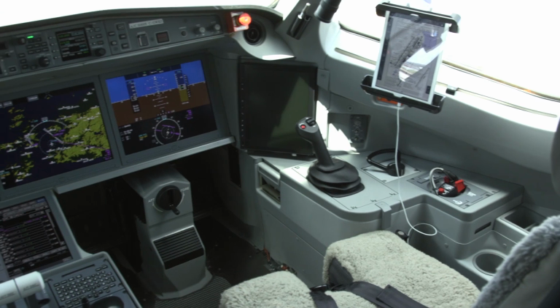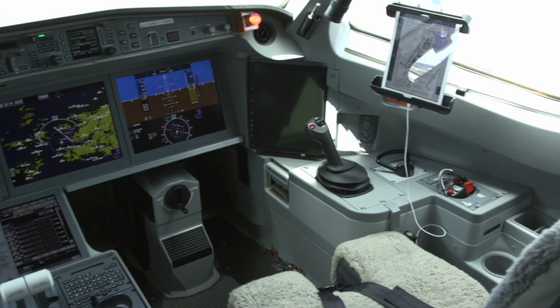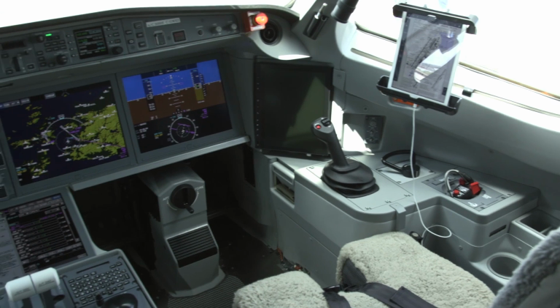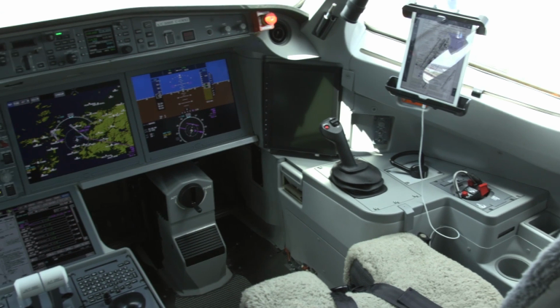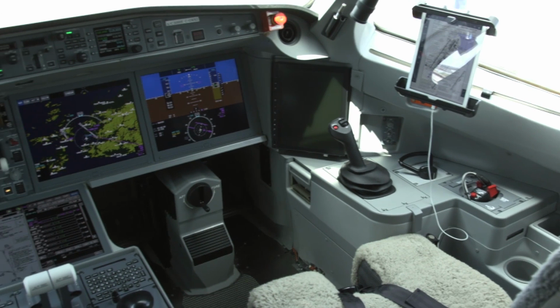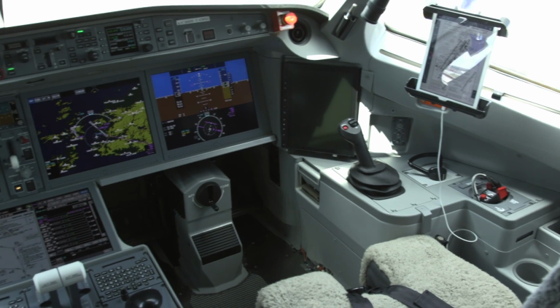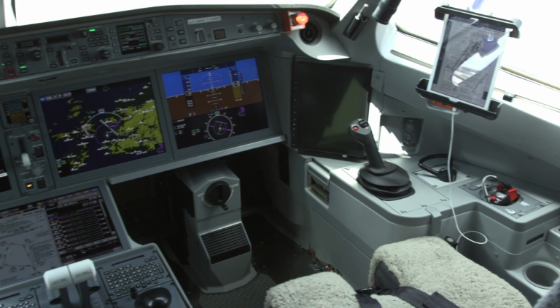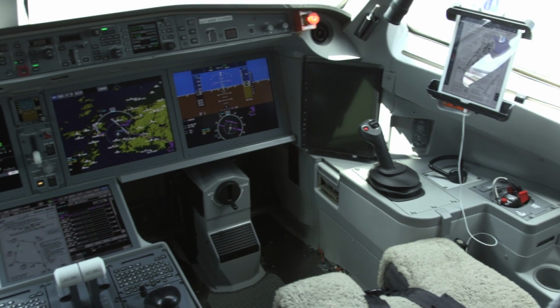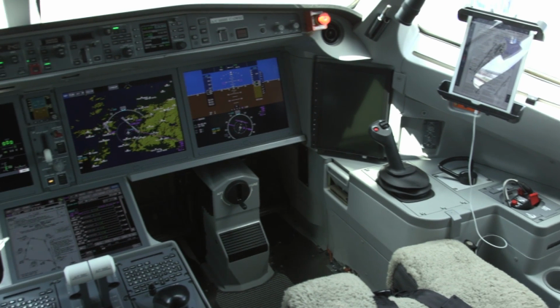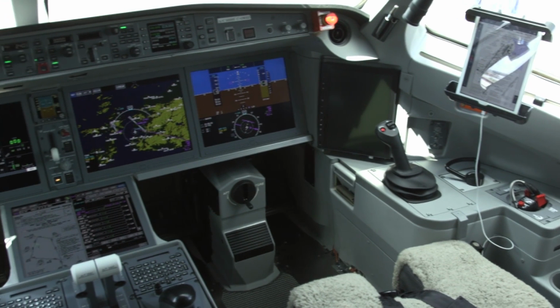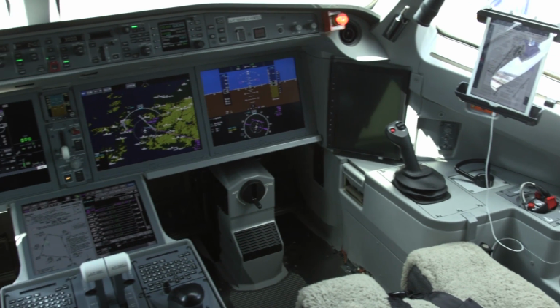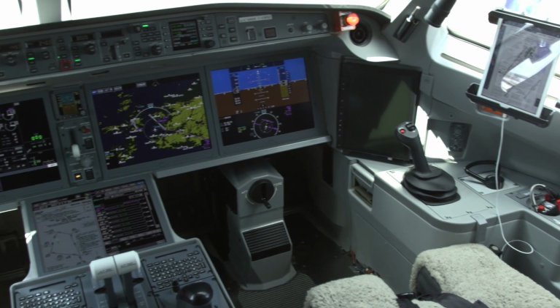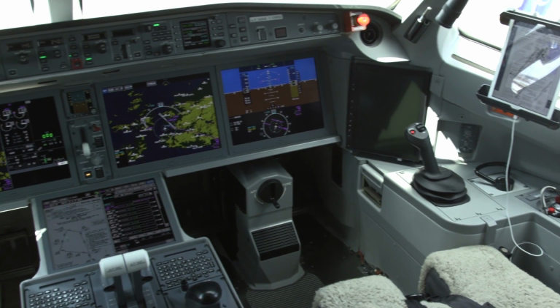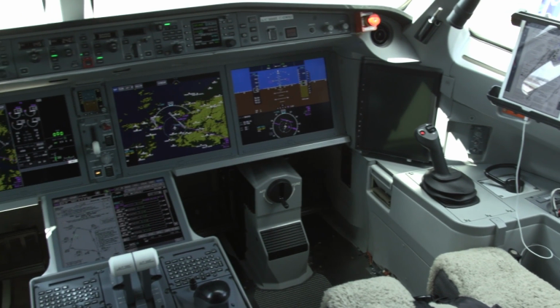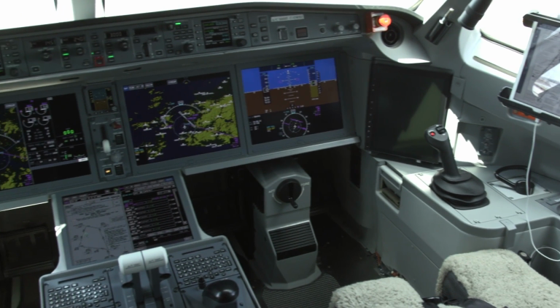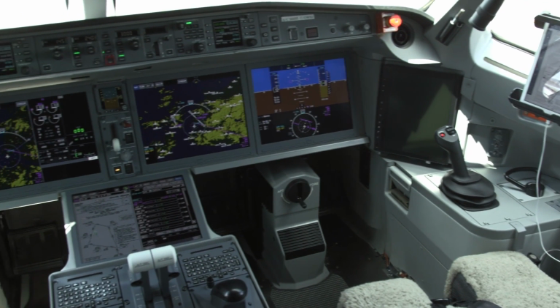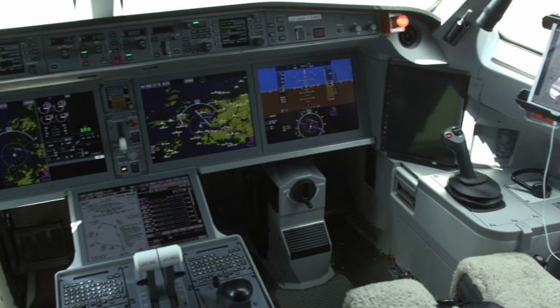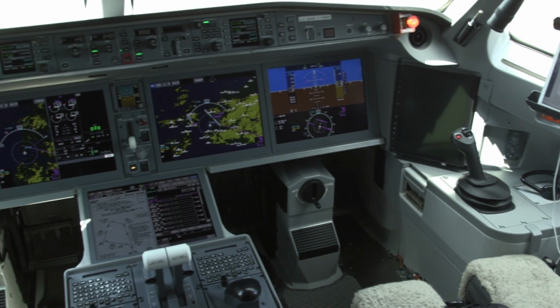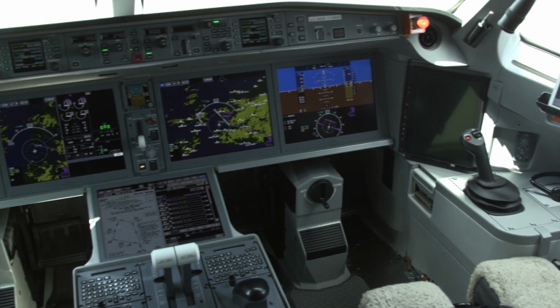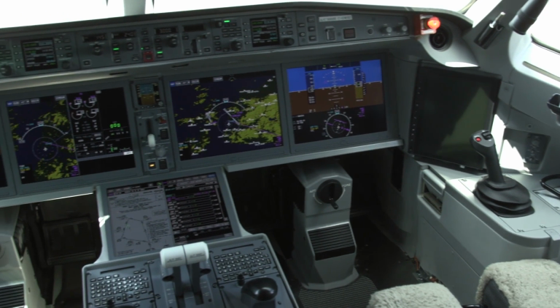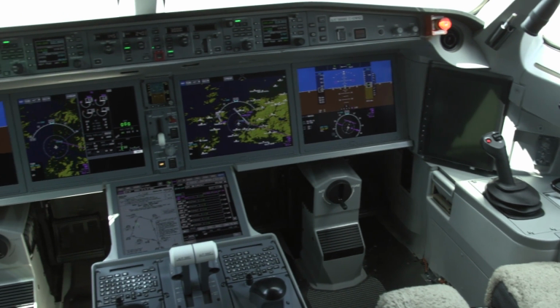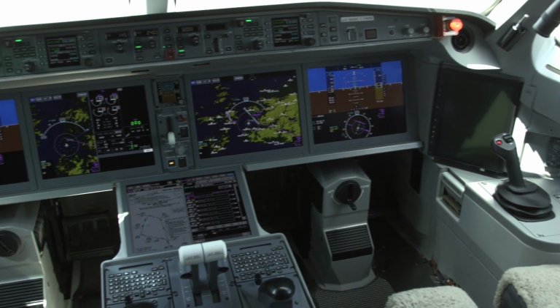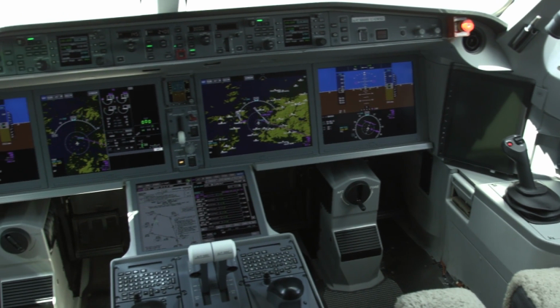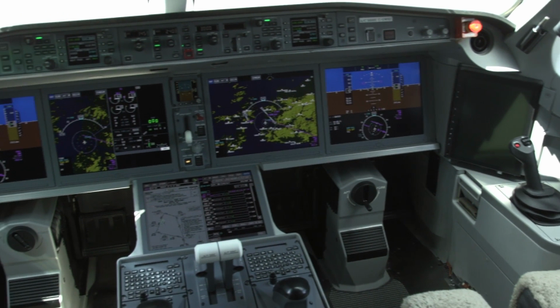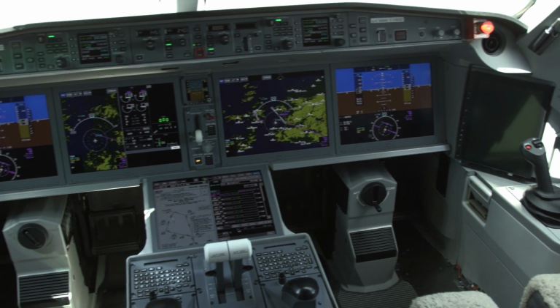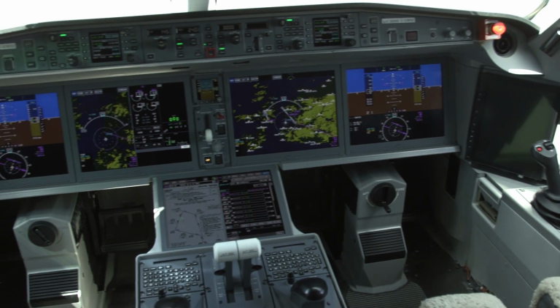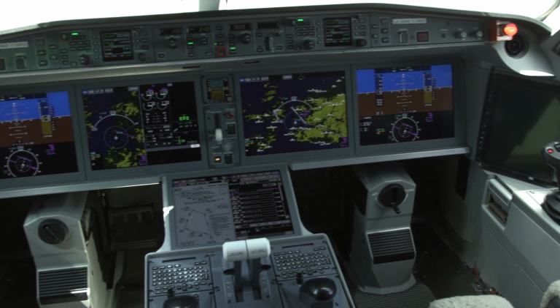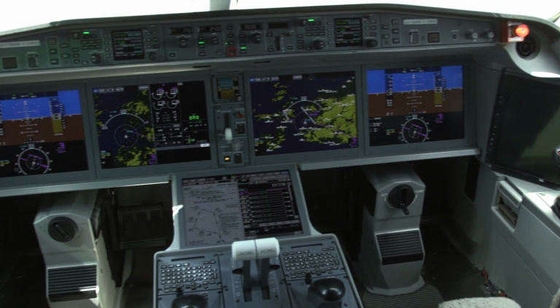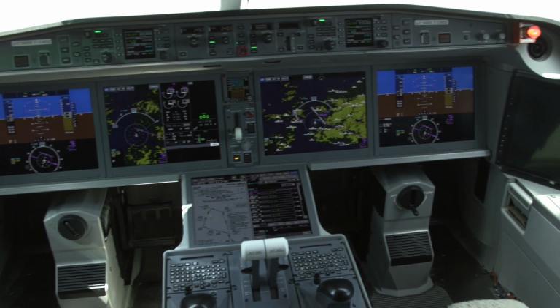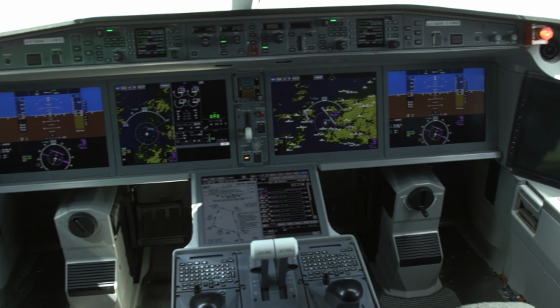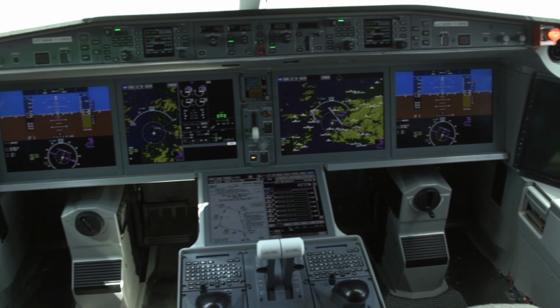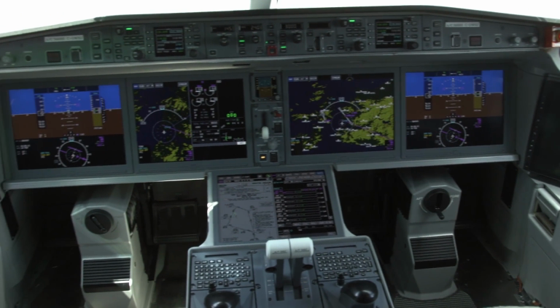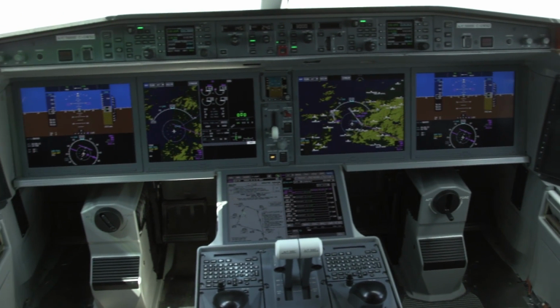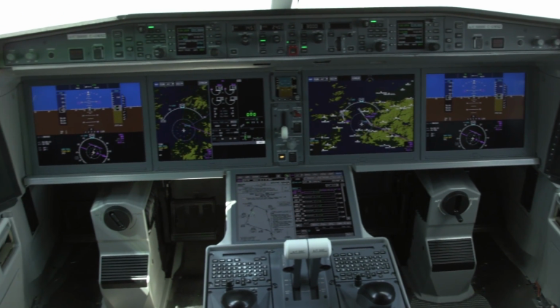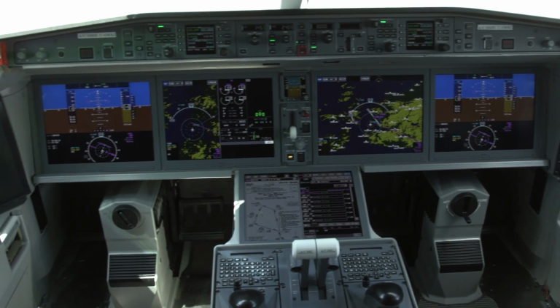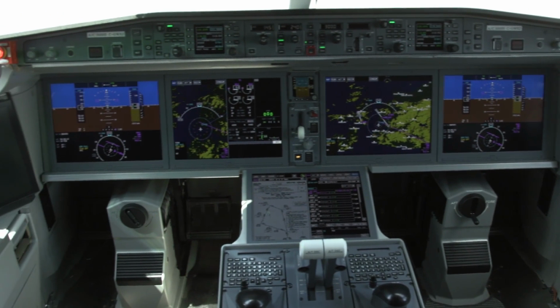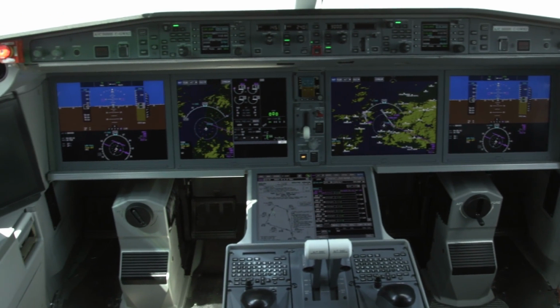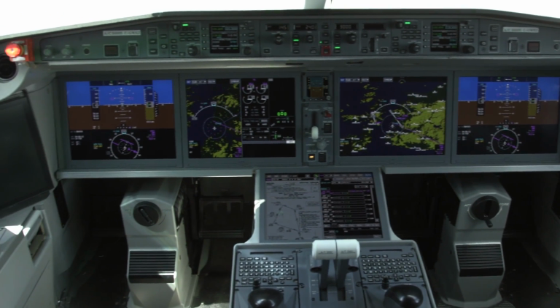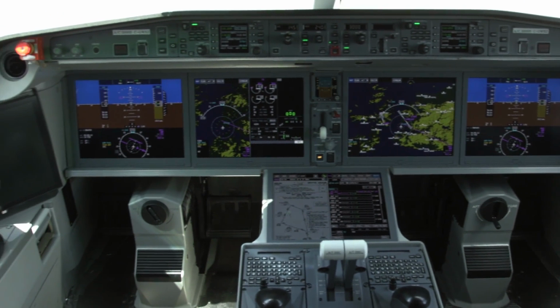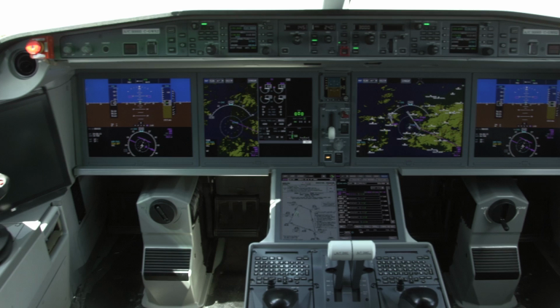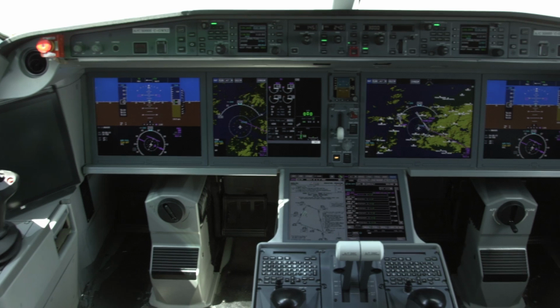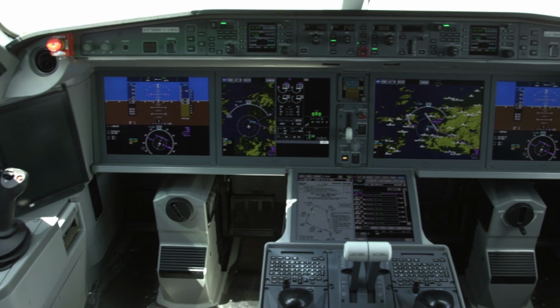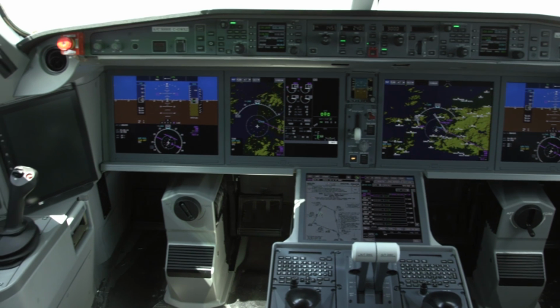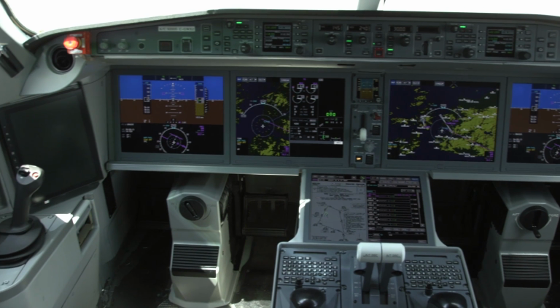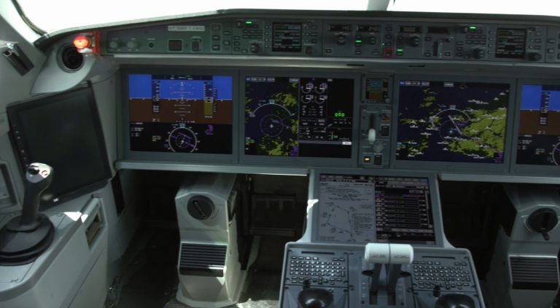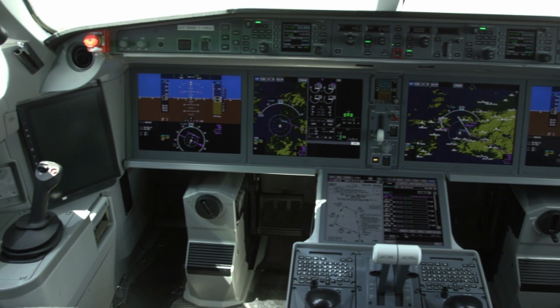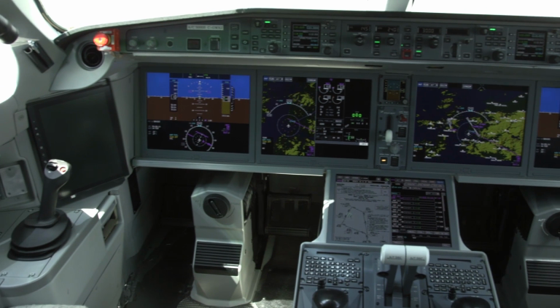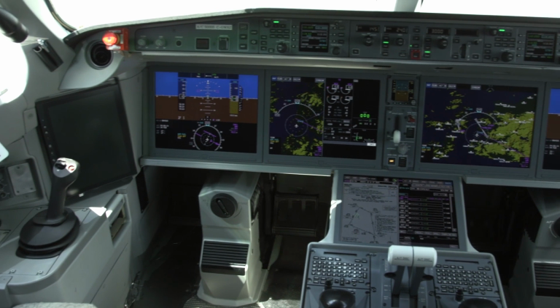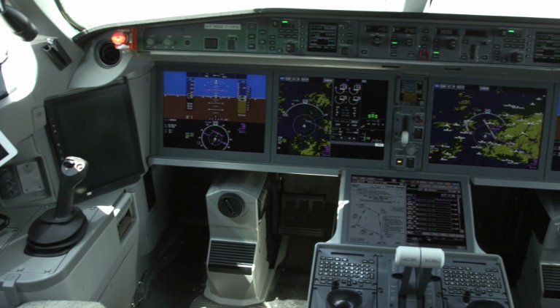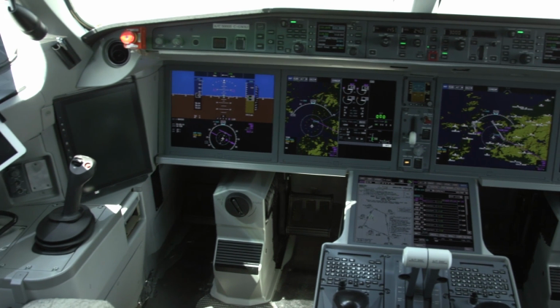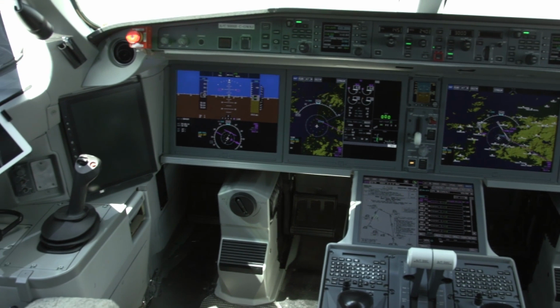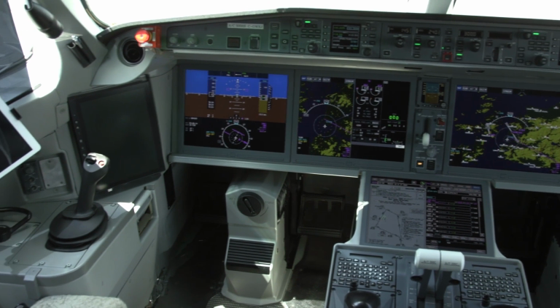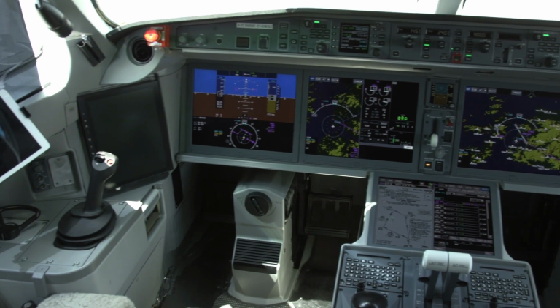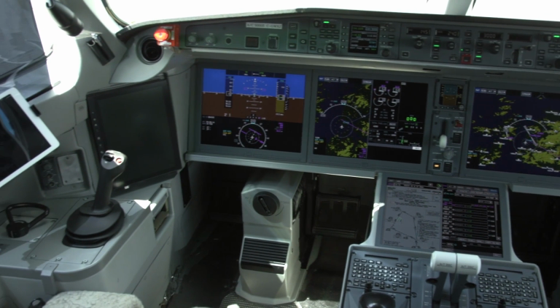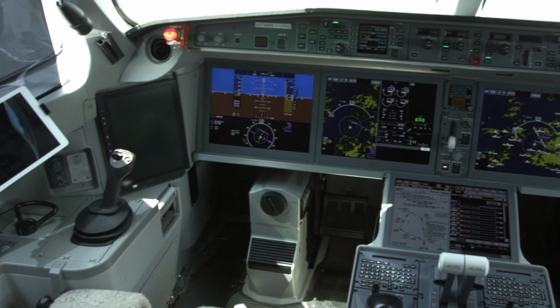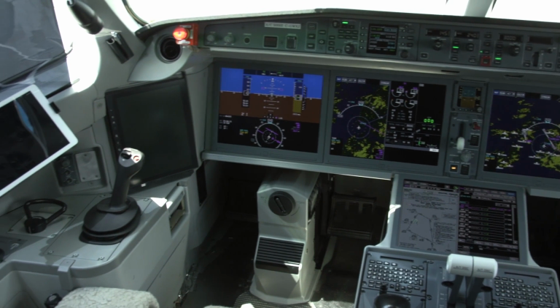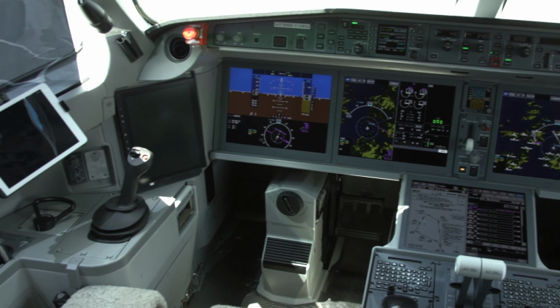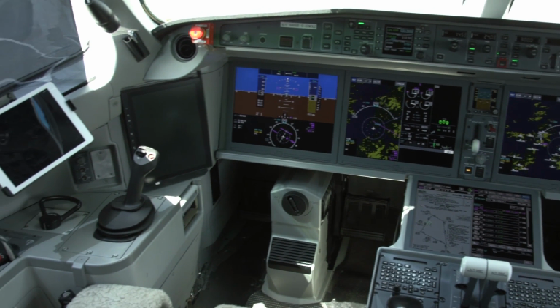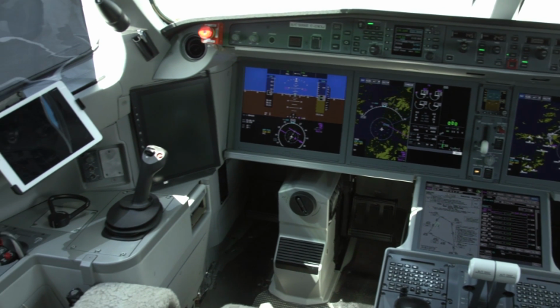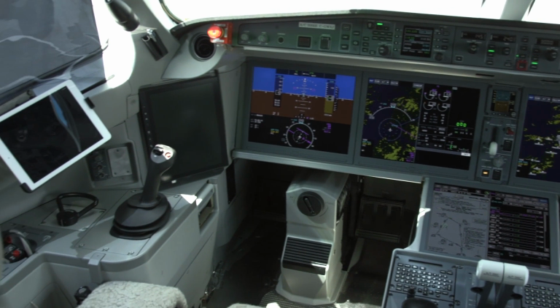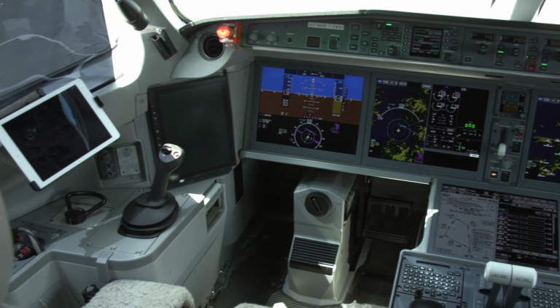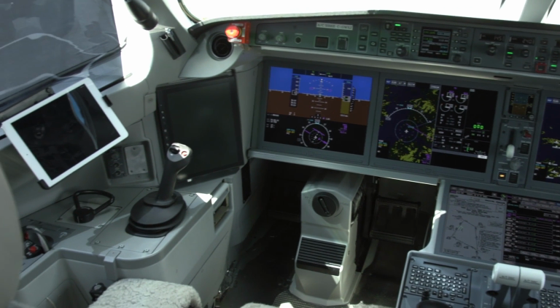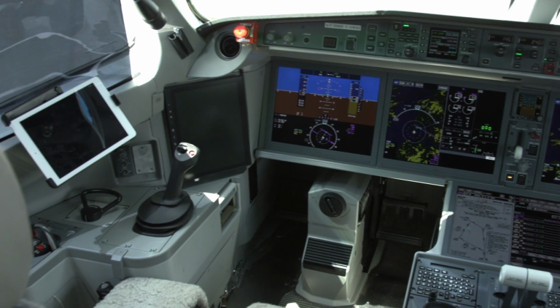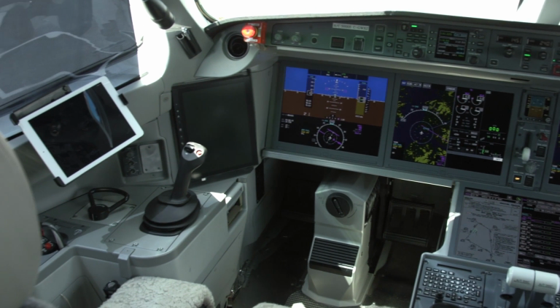The cockpit features large displays, side stick controls, and mounts to hold tablet devices used by pilots as electronic flight bags.